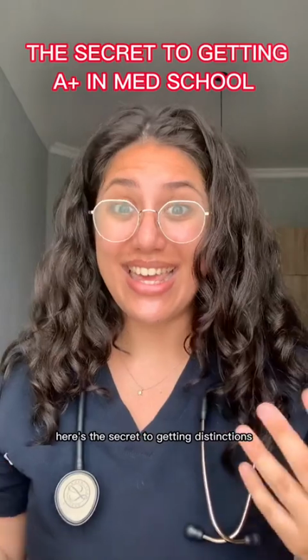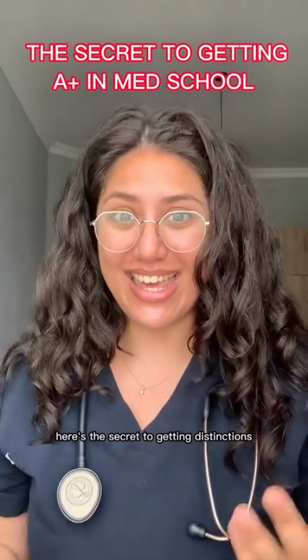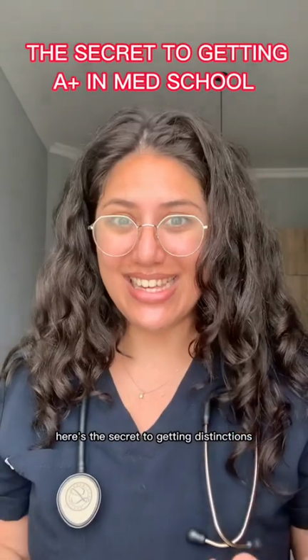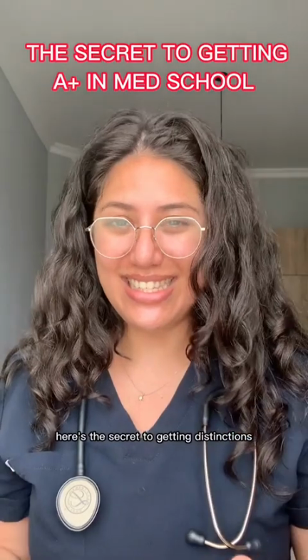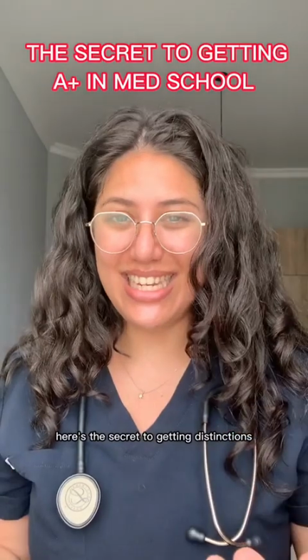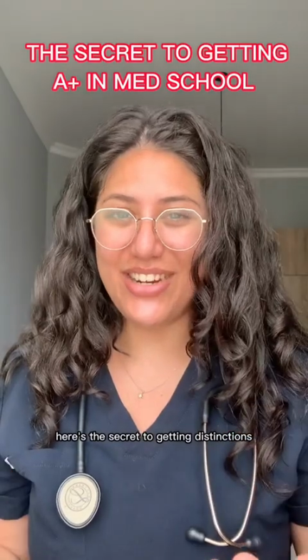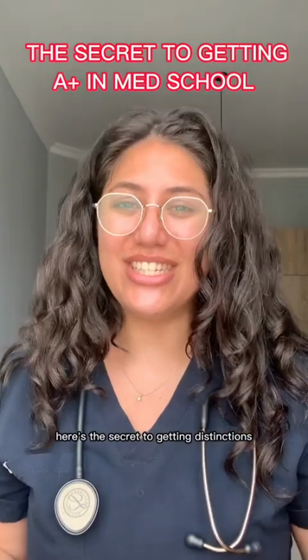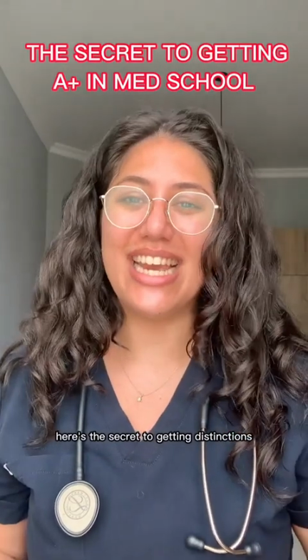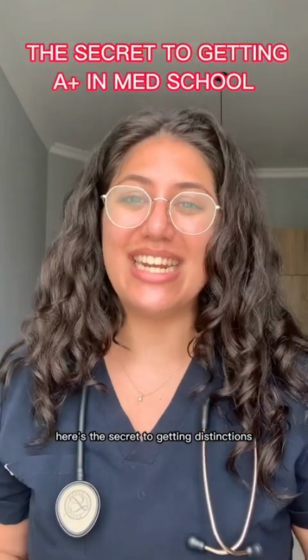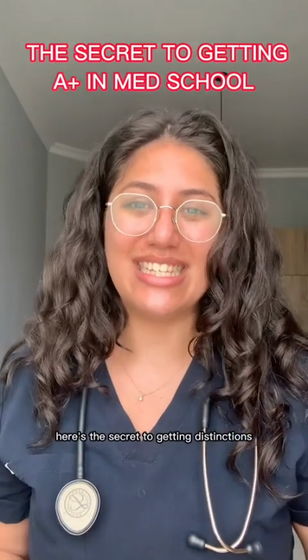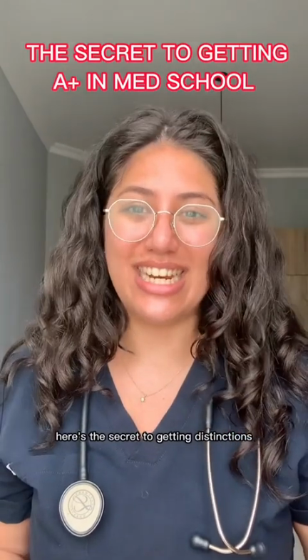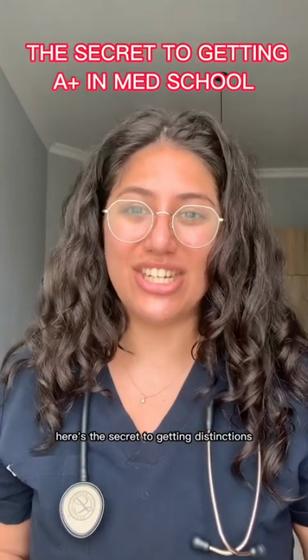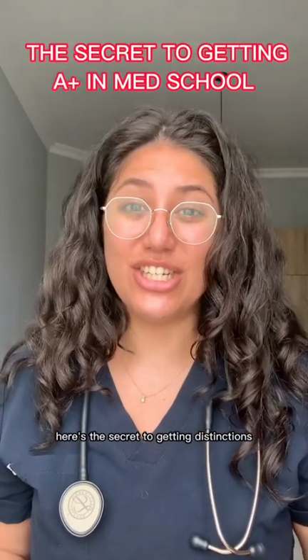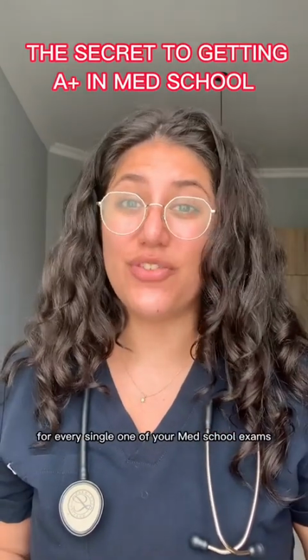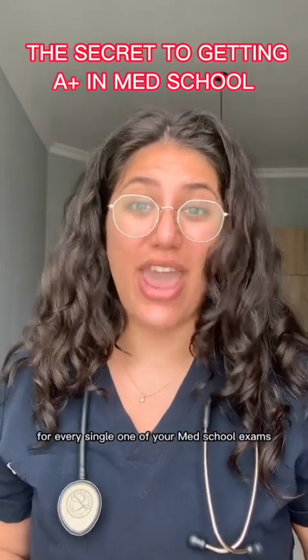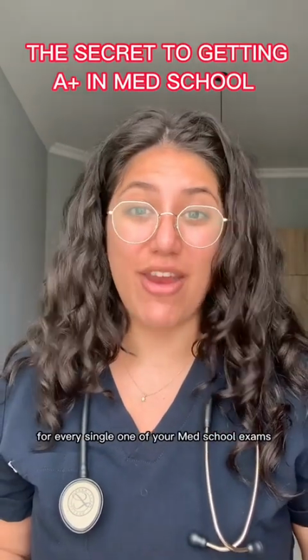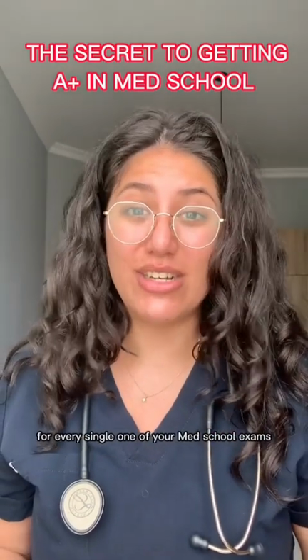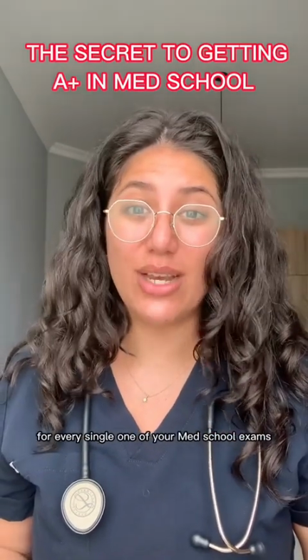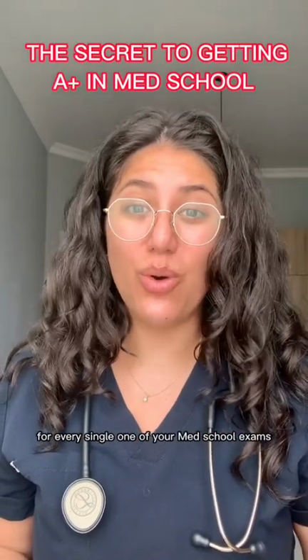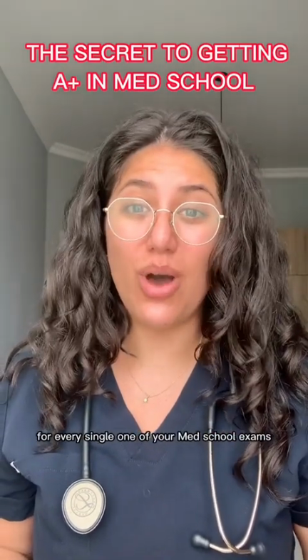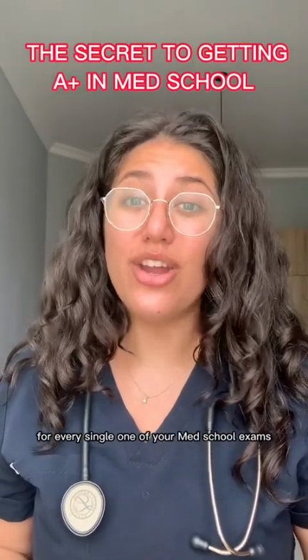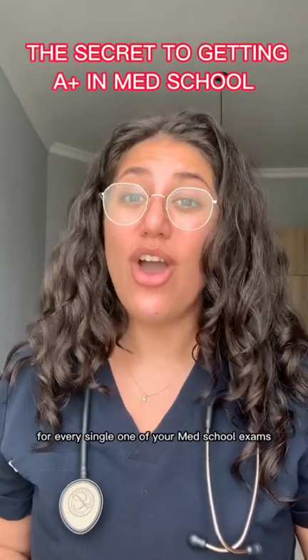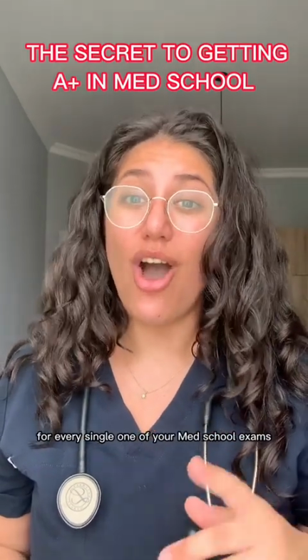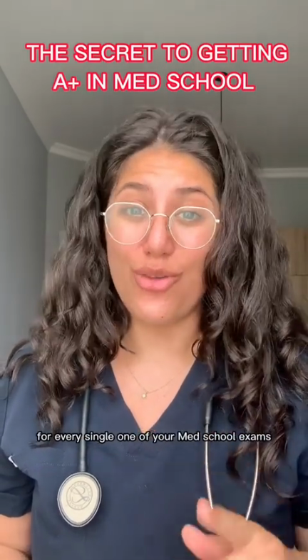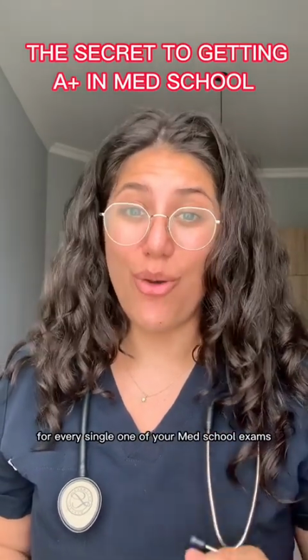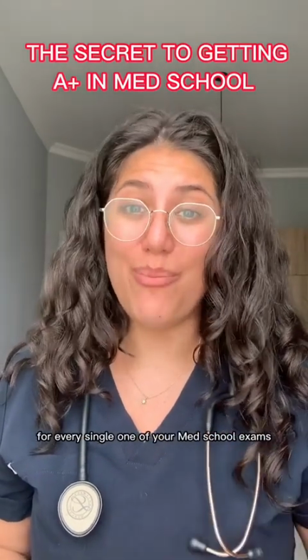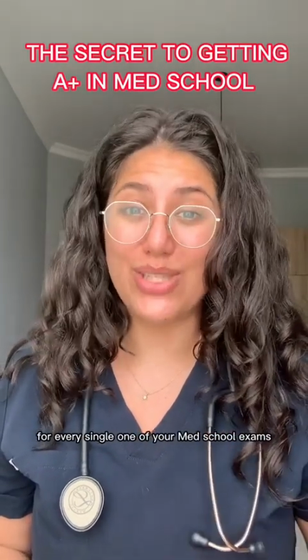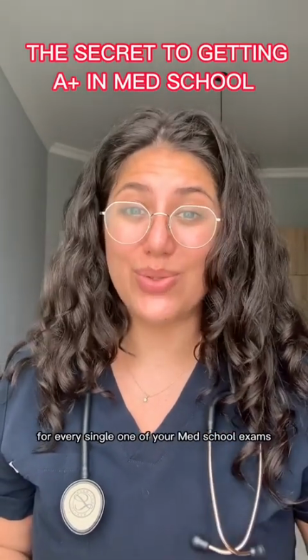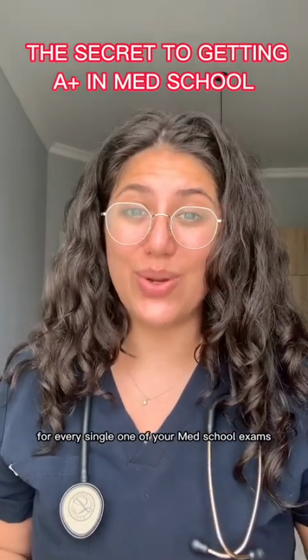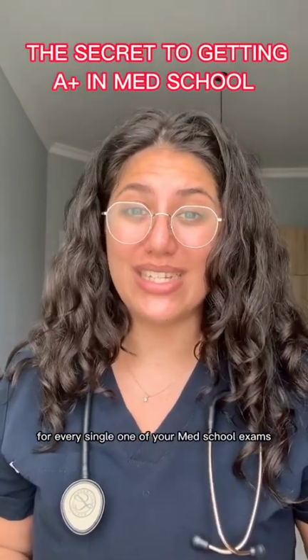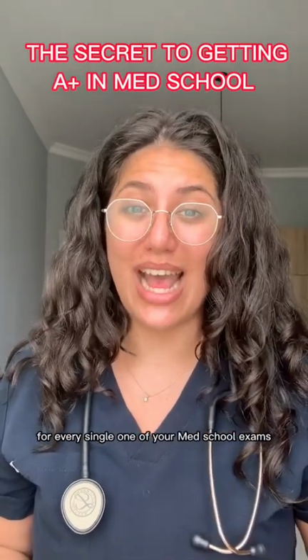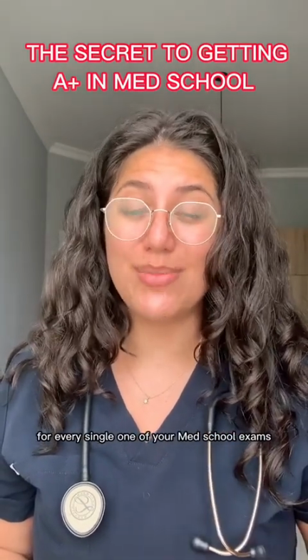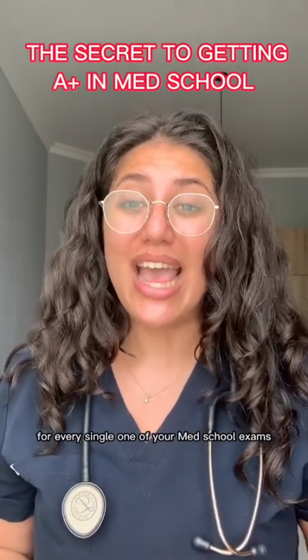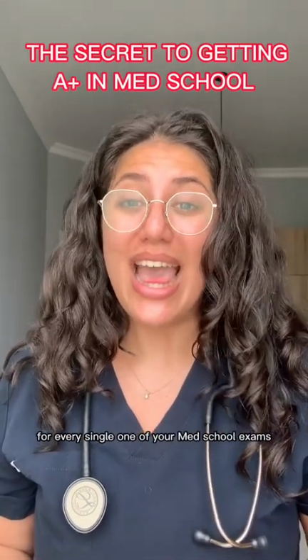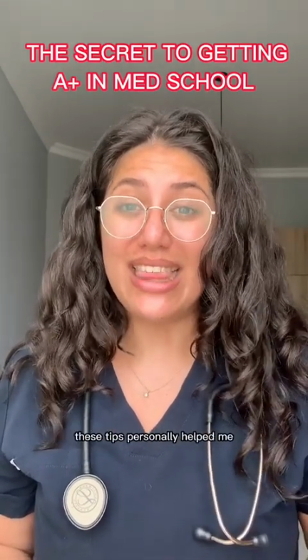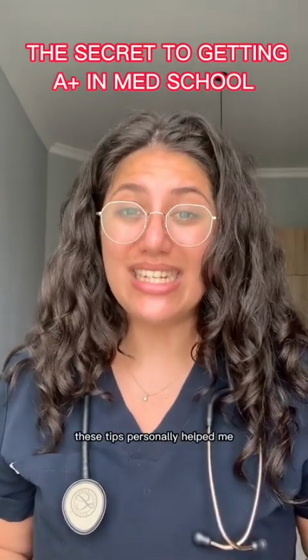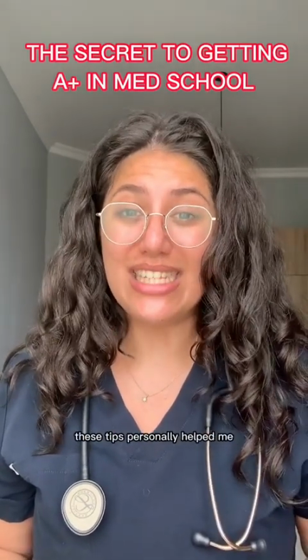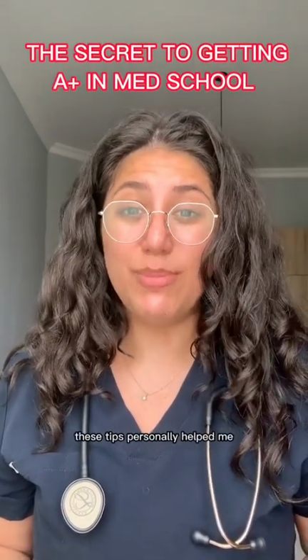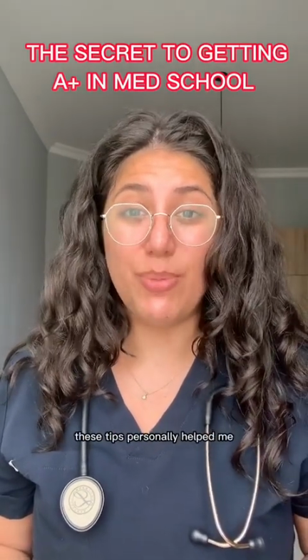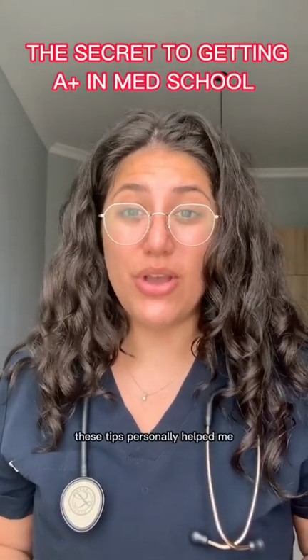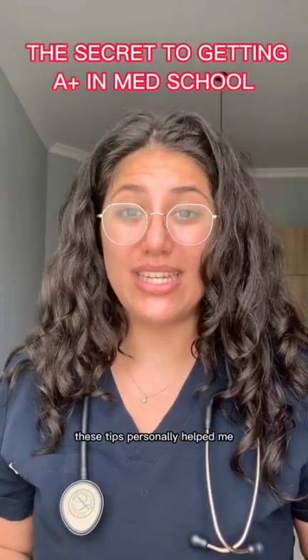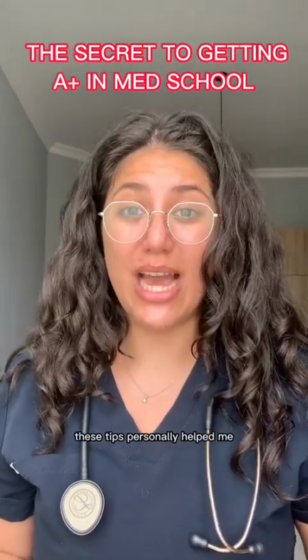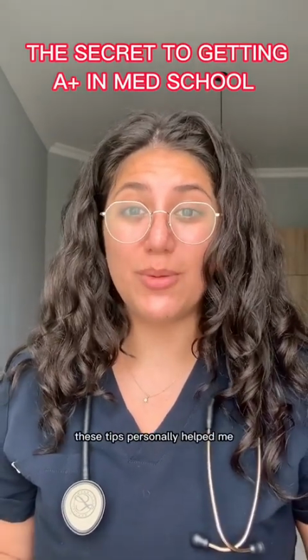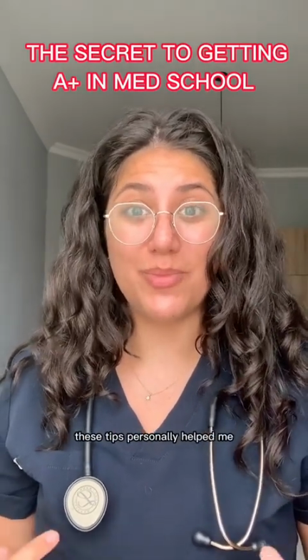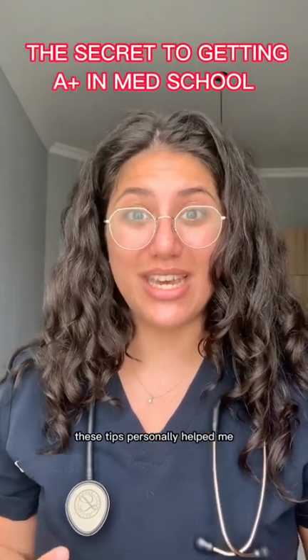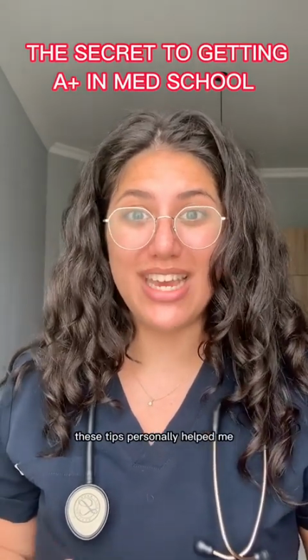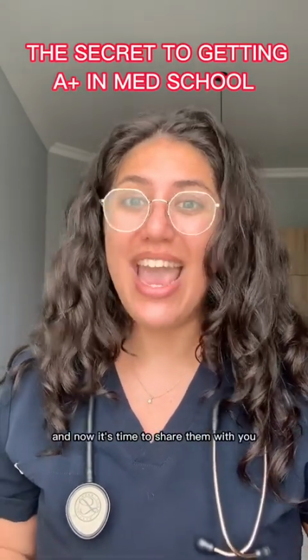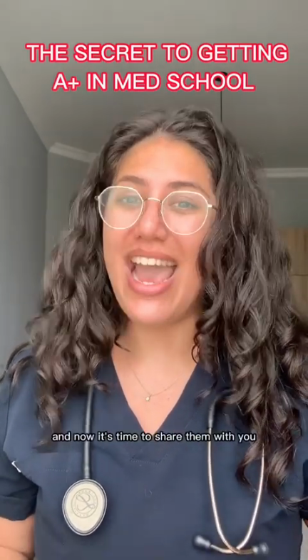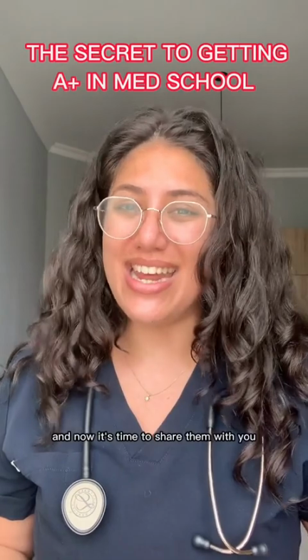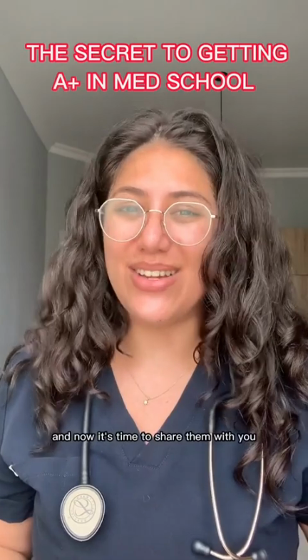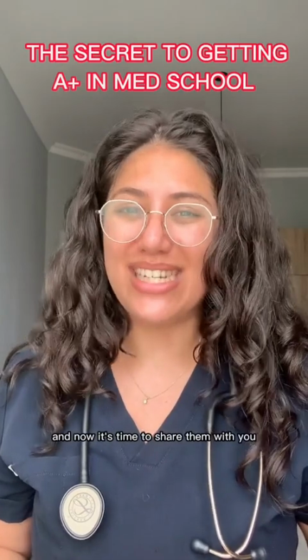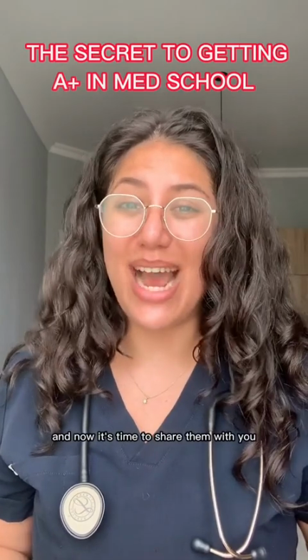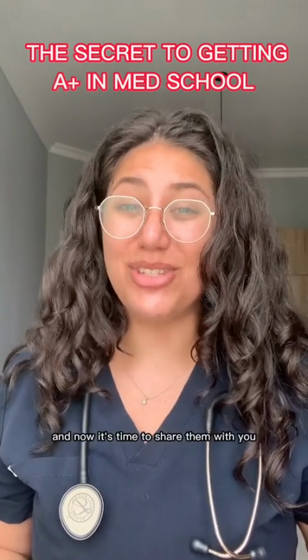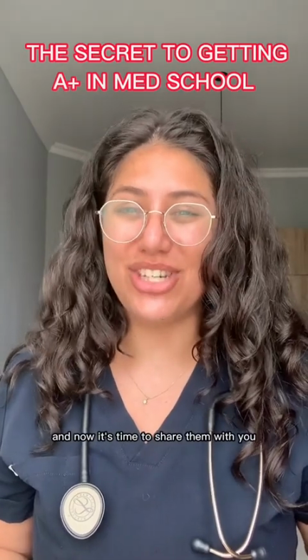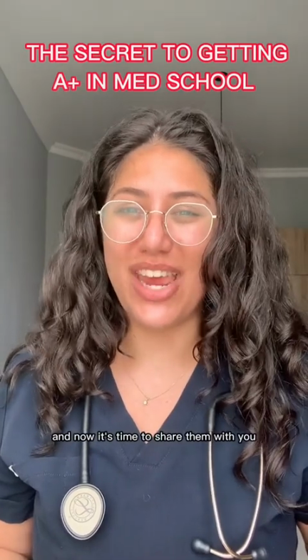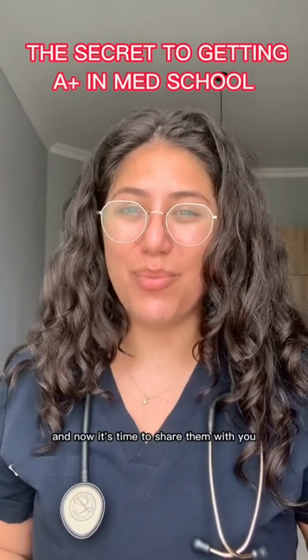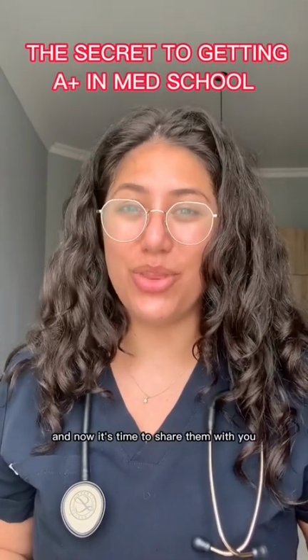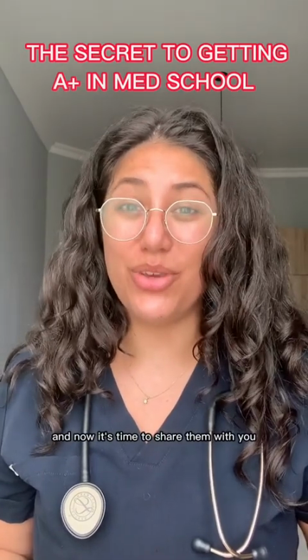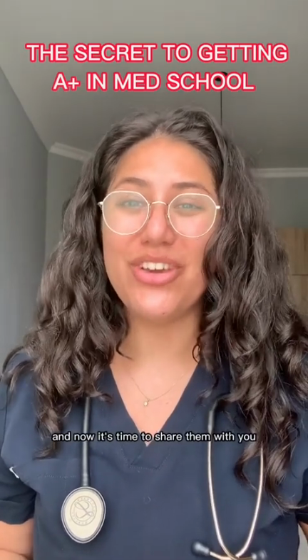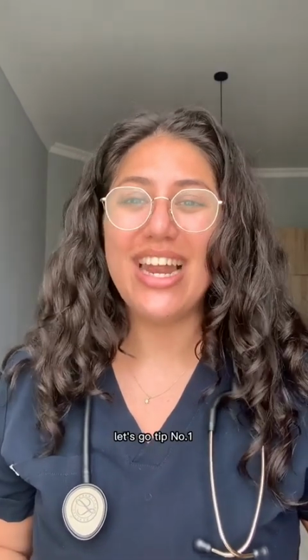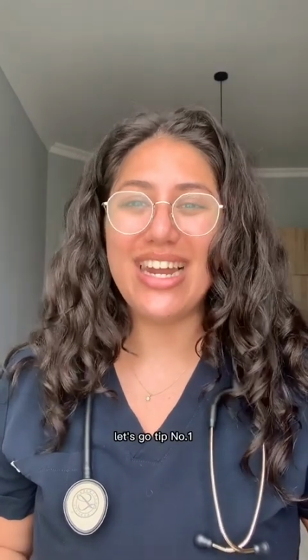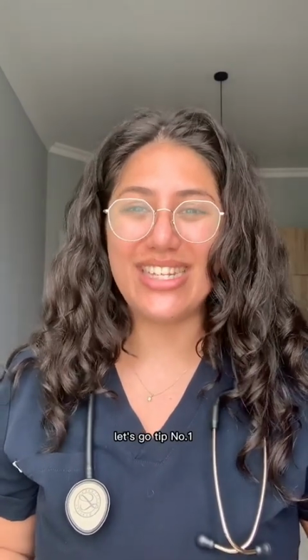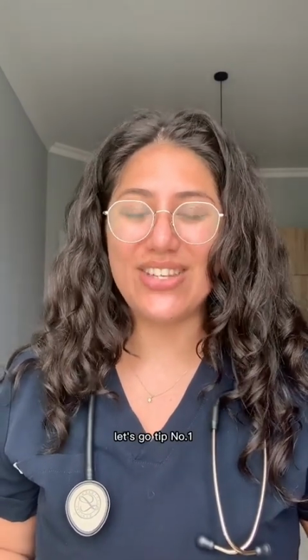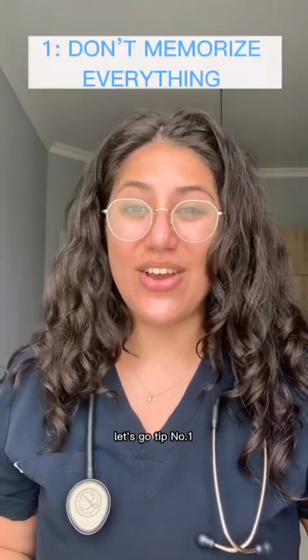Here's the secret to getting distinctions for every single one of your med school exams. These tips personally helped me and now it's time to share them with you. Let's go.